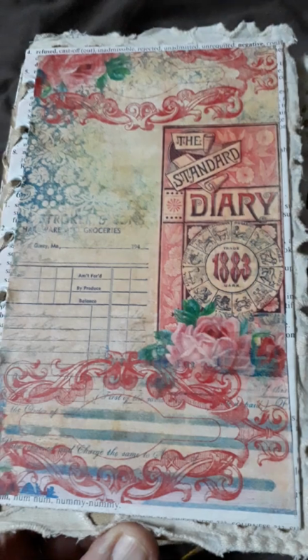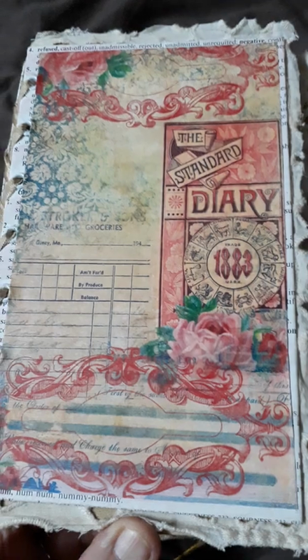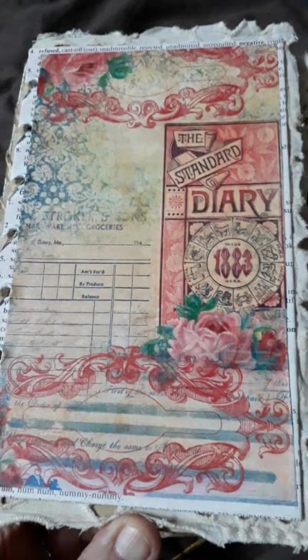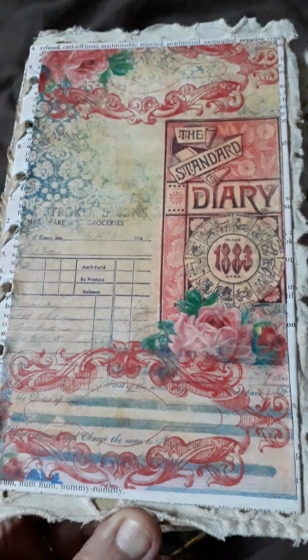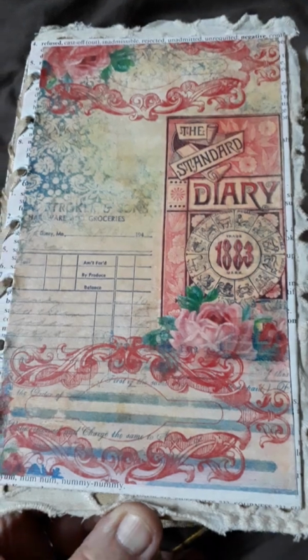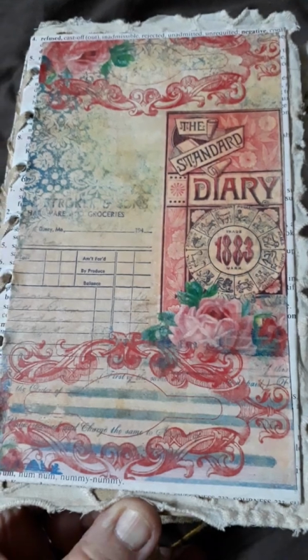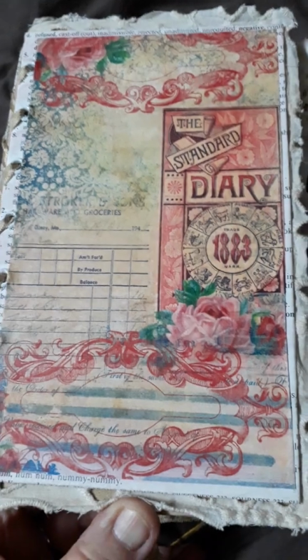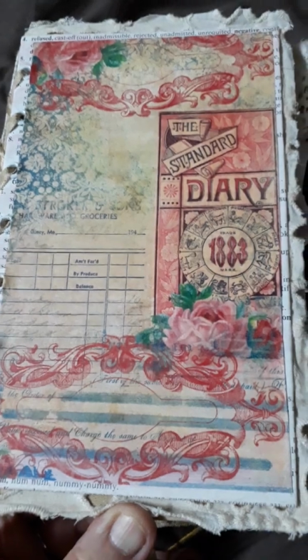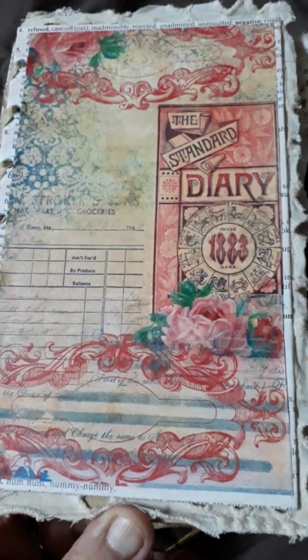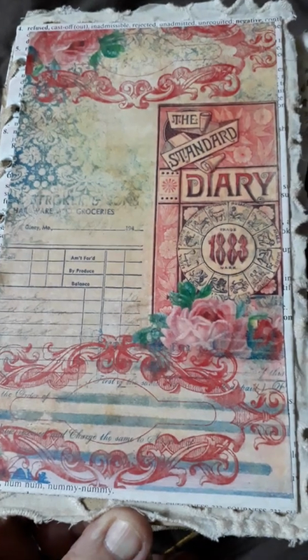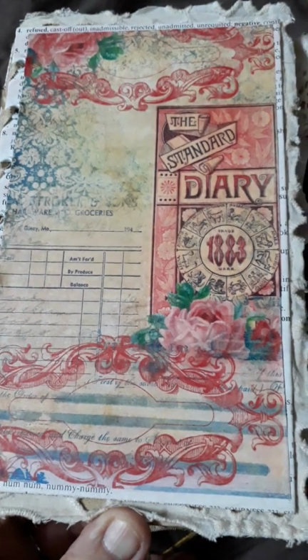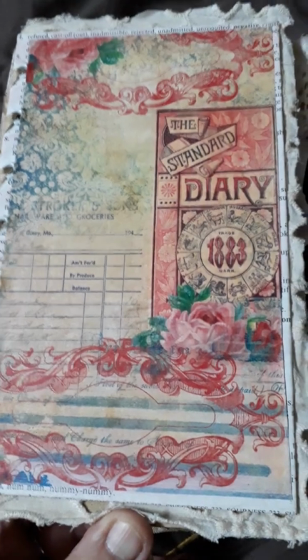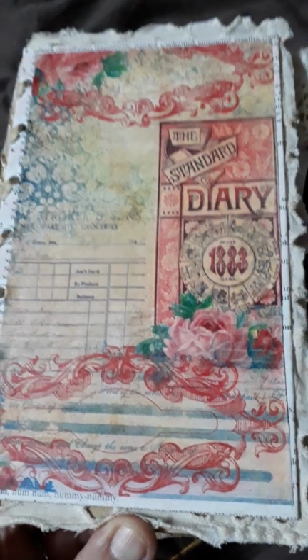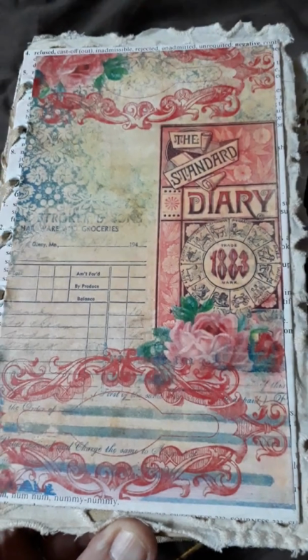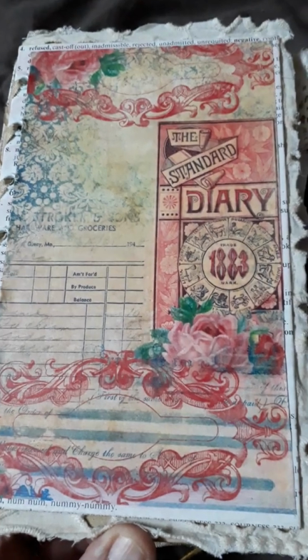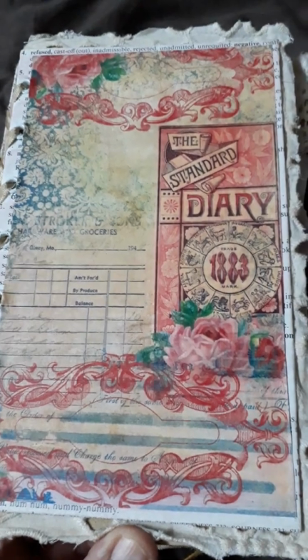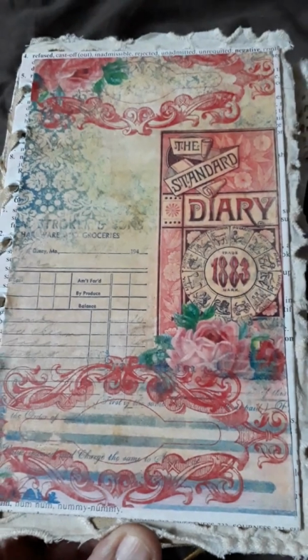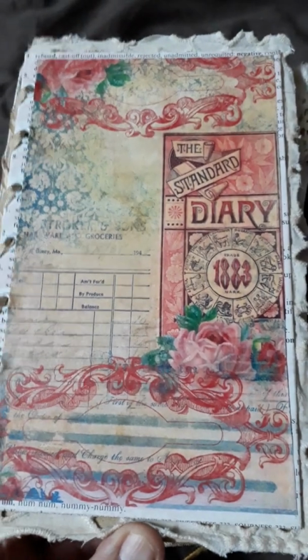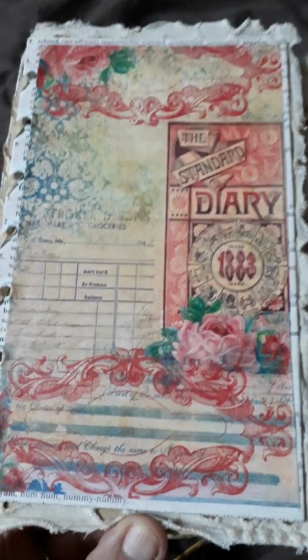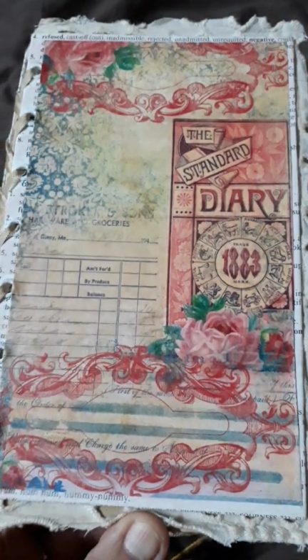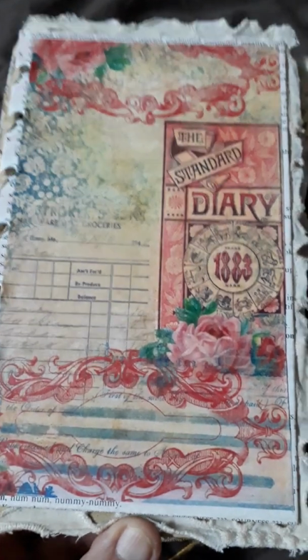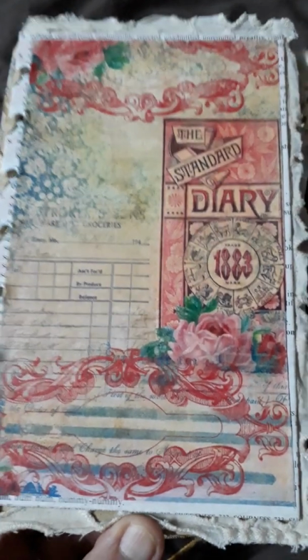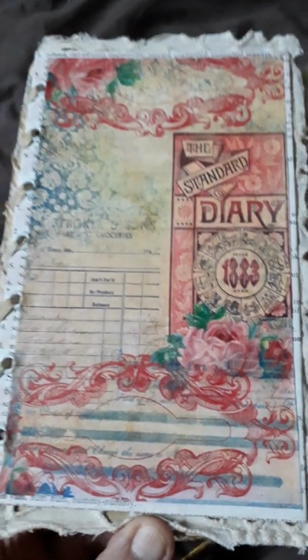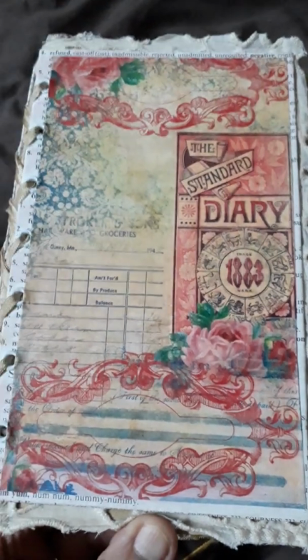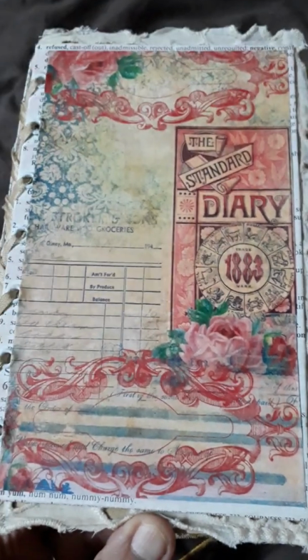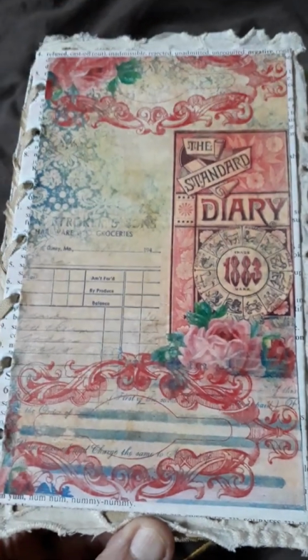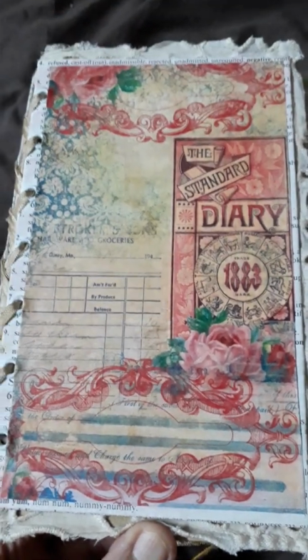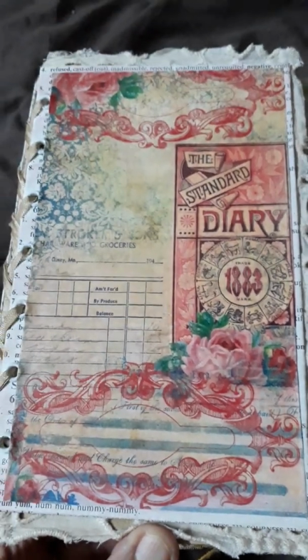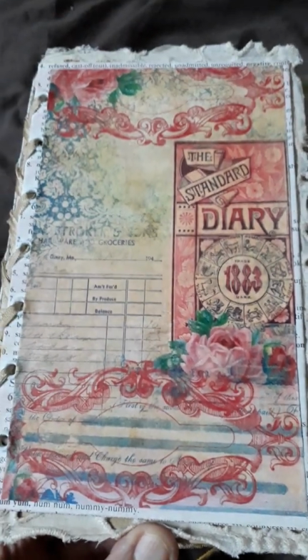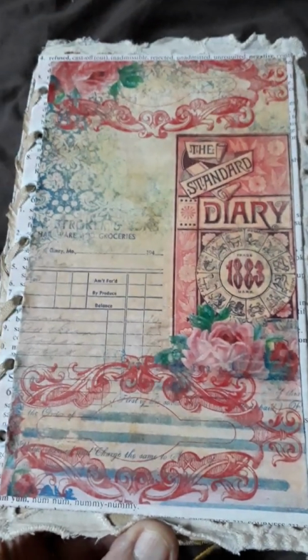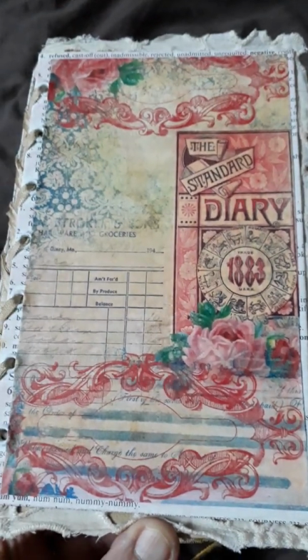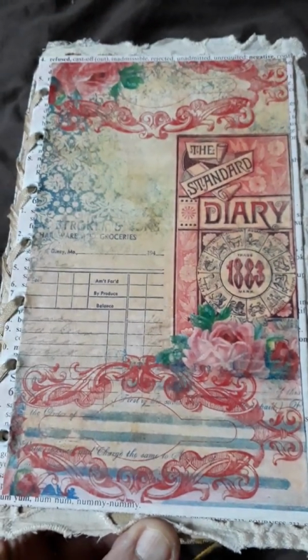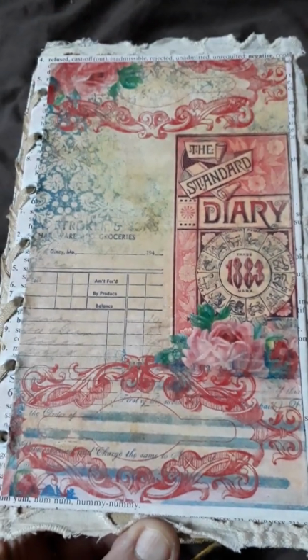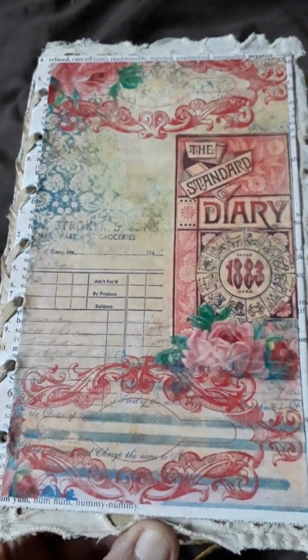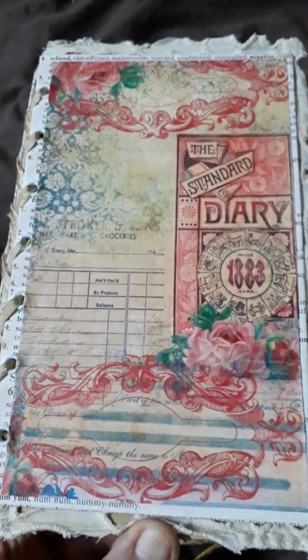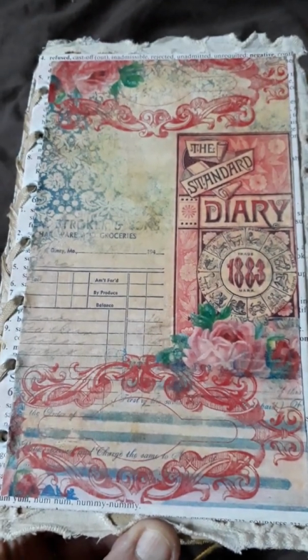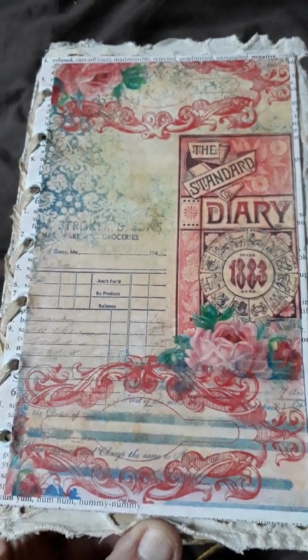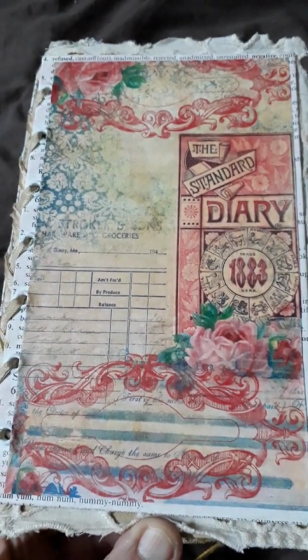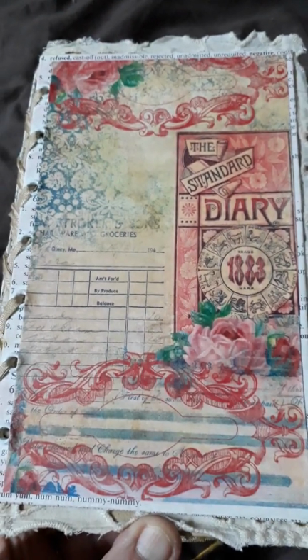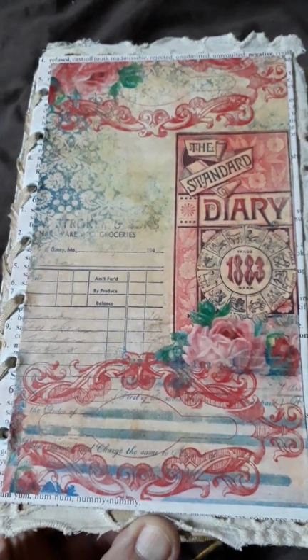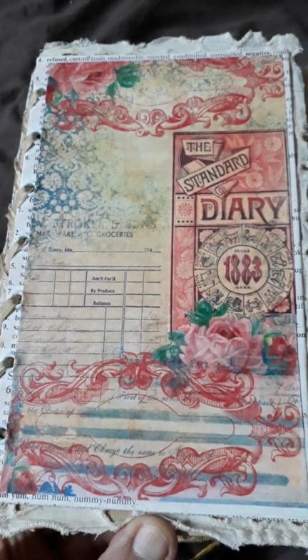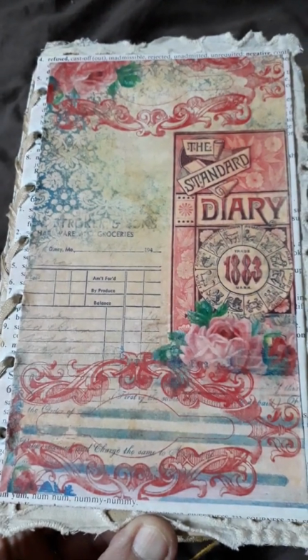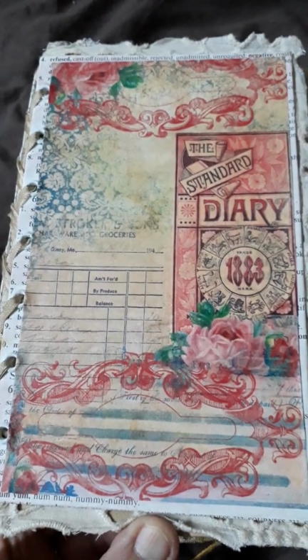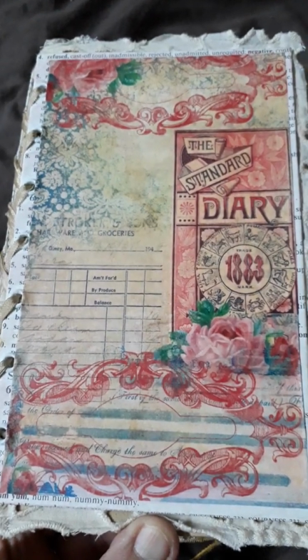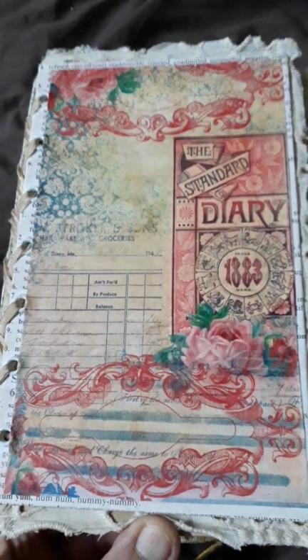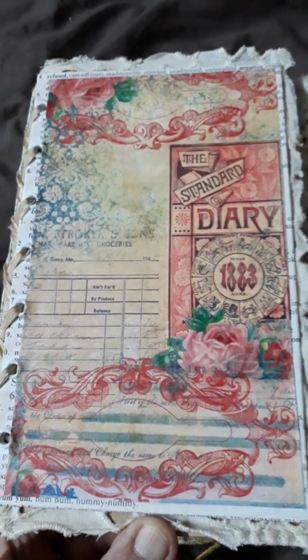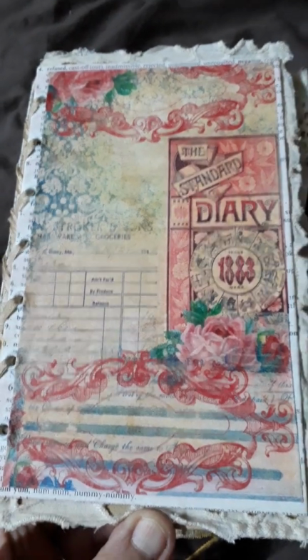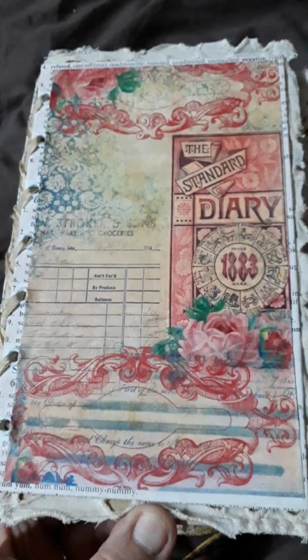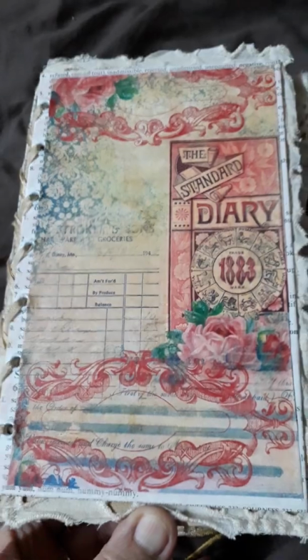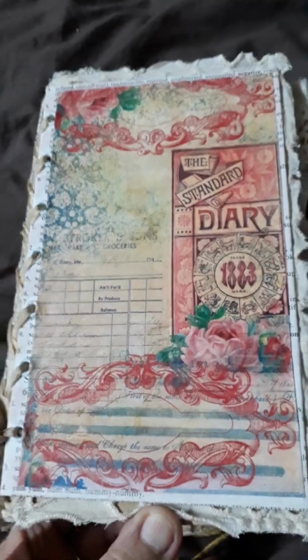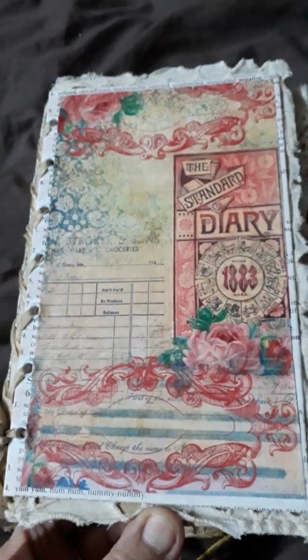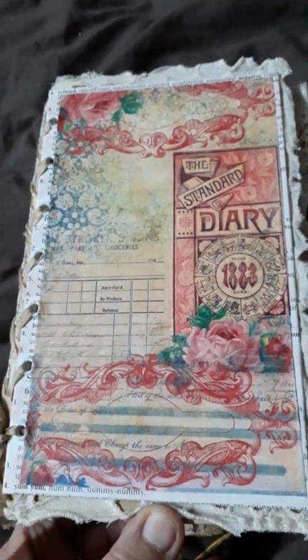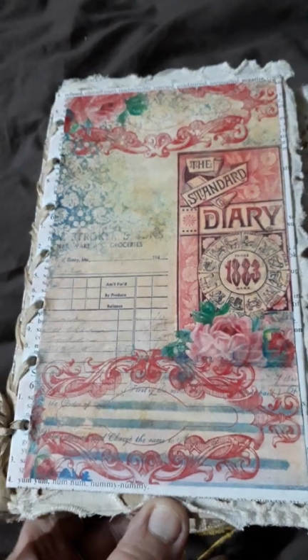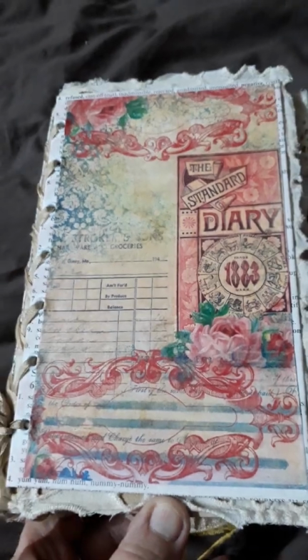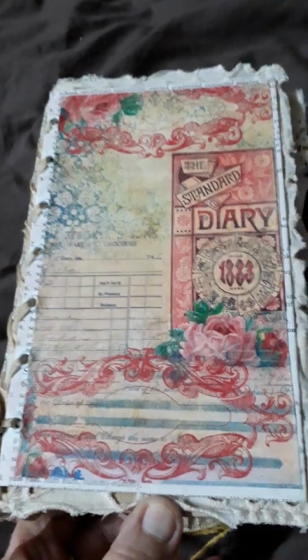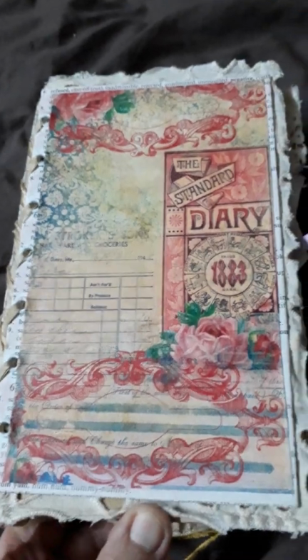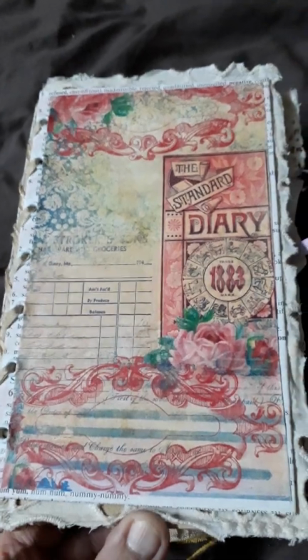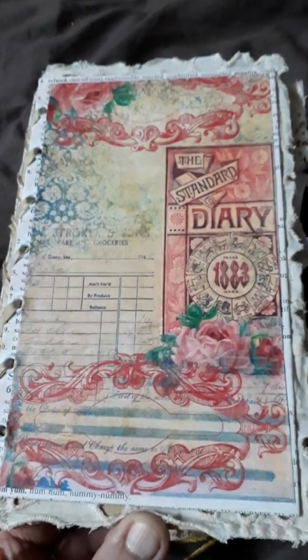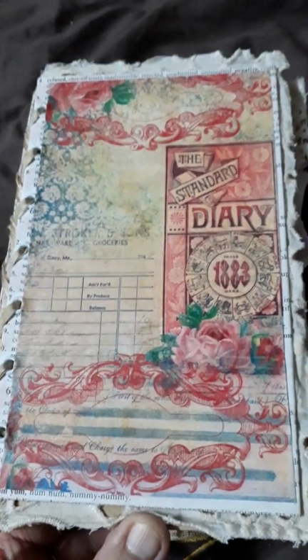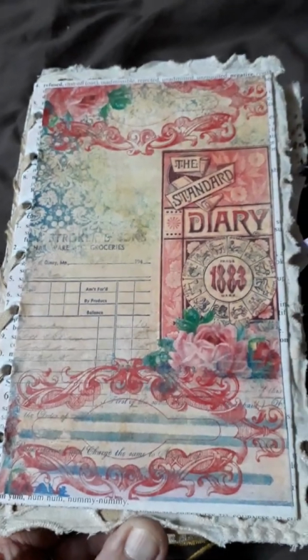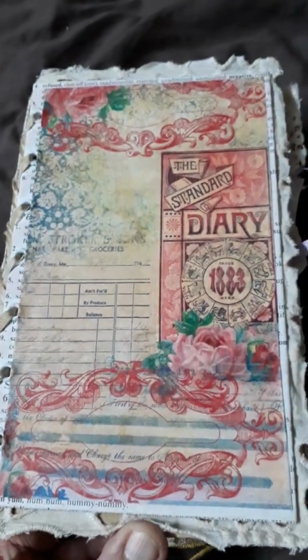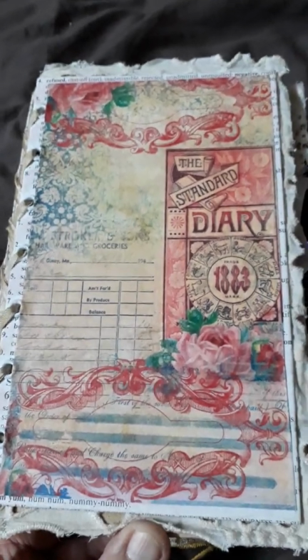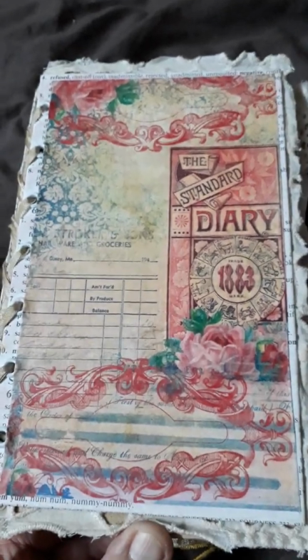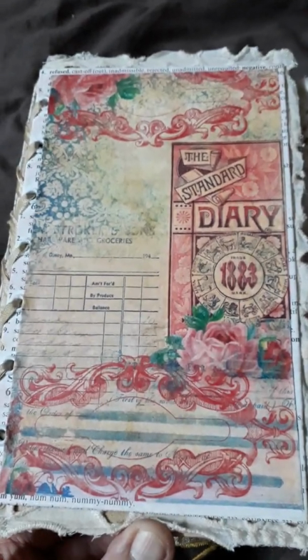Hi guys, Mary here. Just doing a quick video on a hardcover journal I made for a swap.